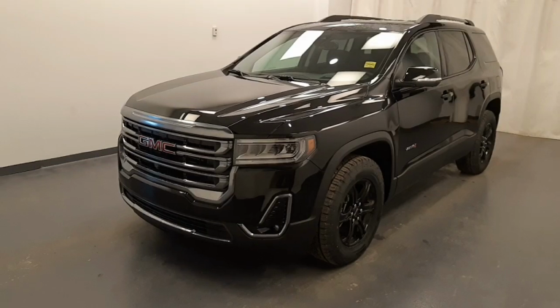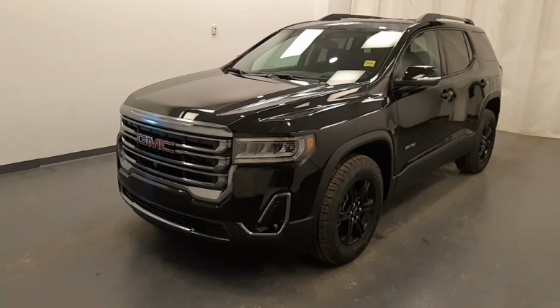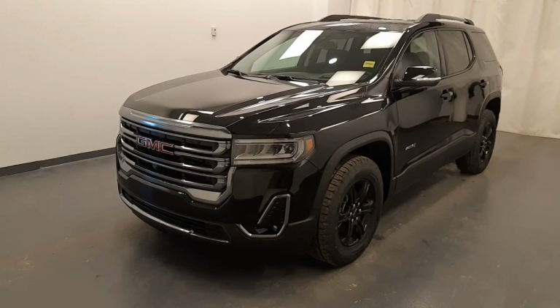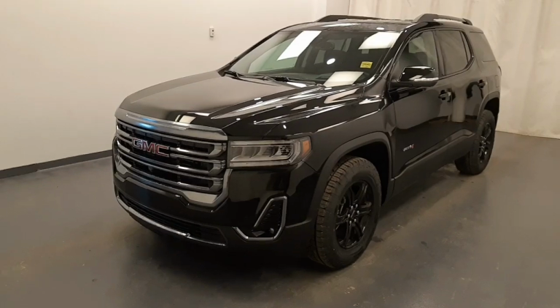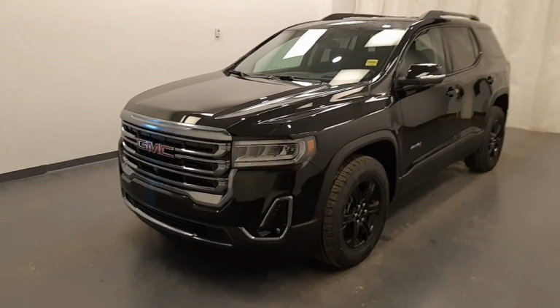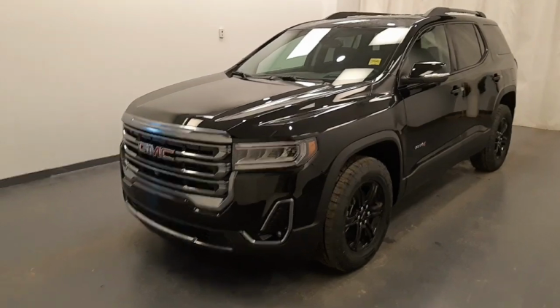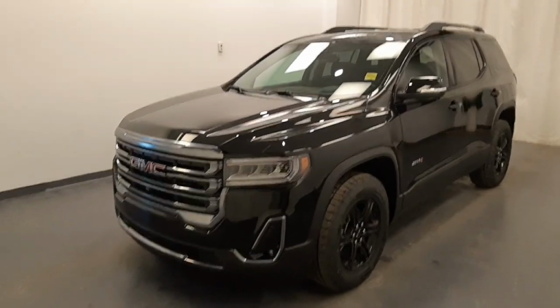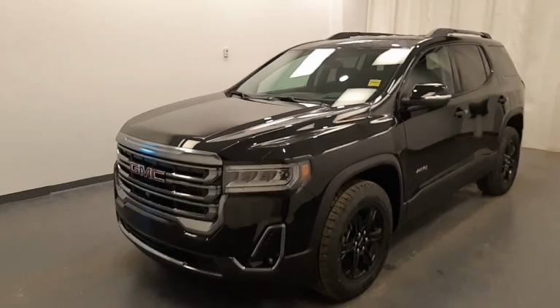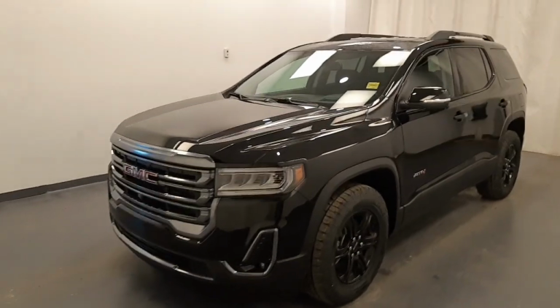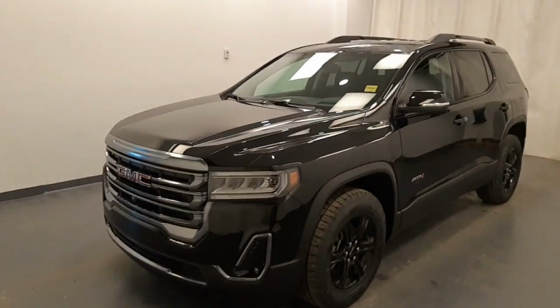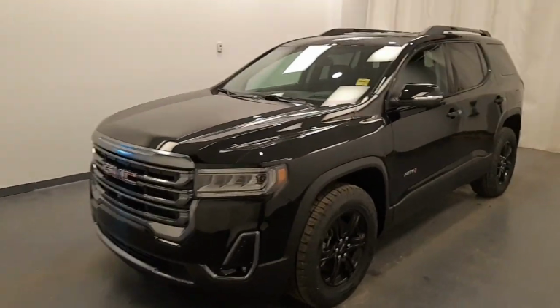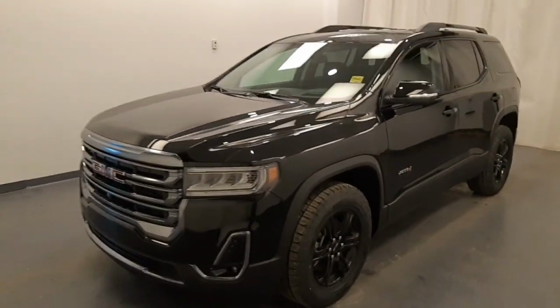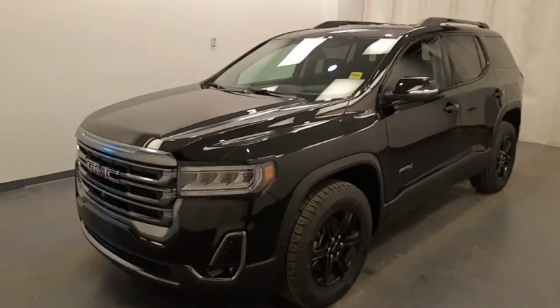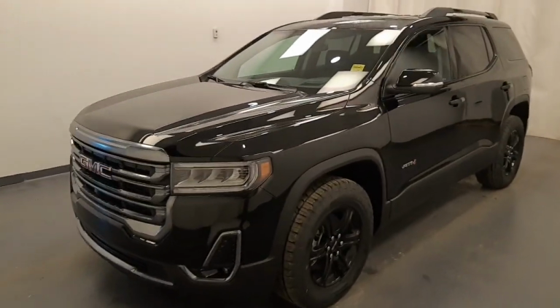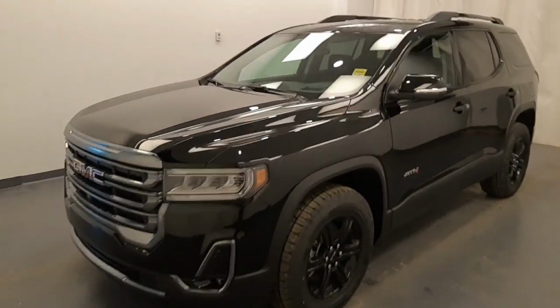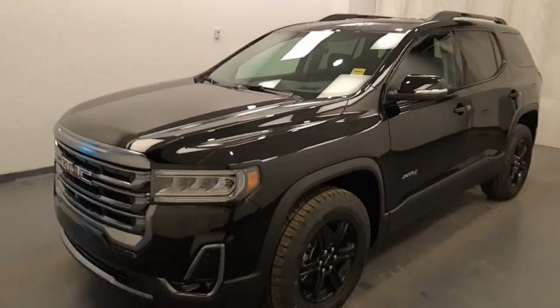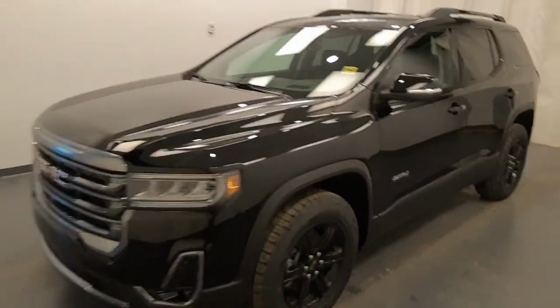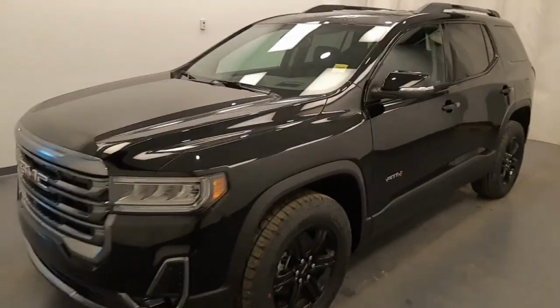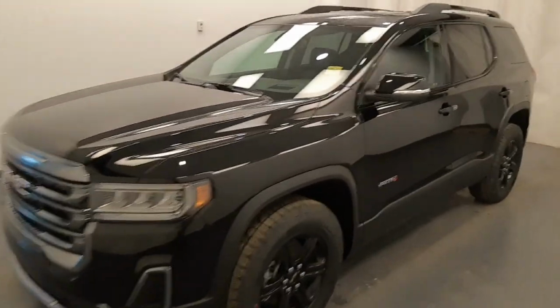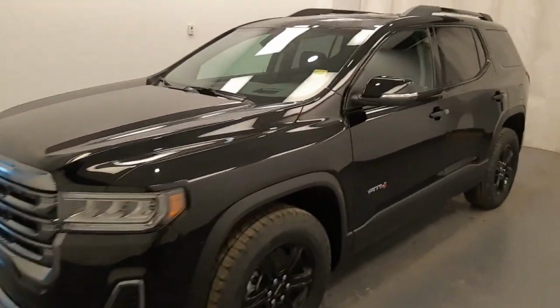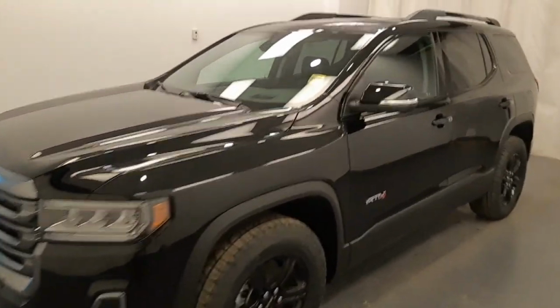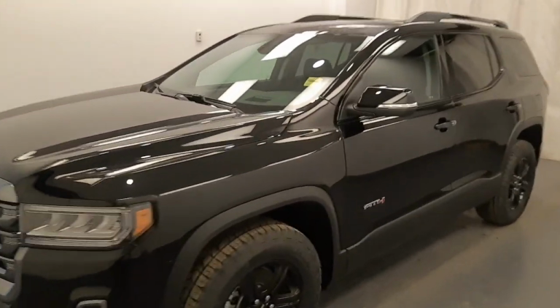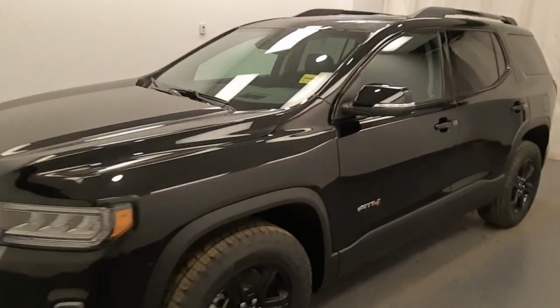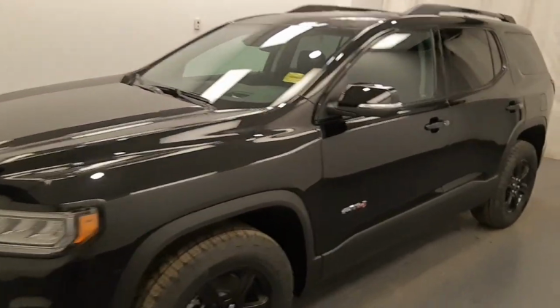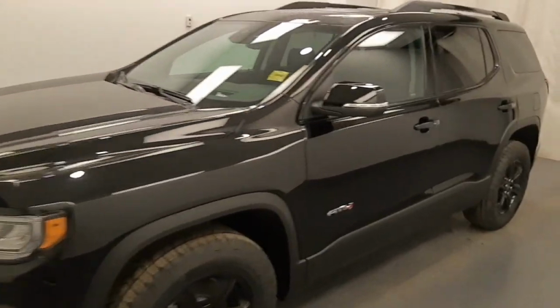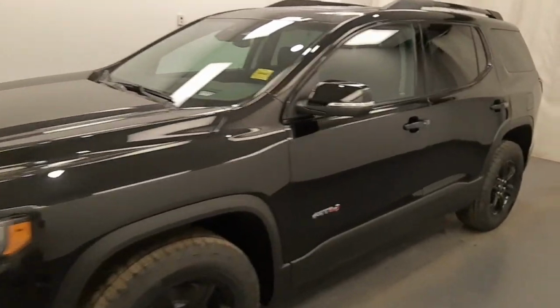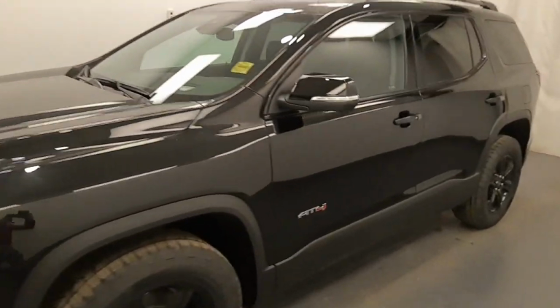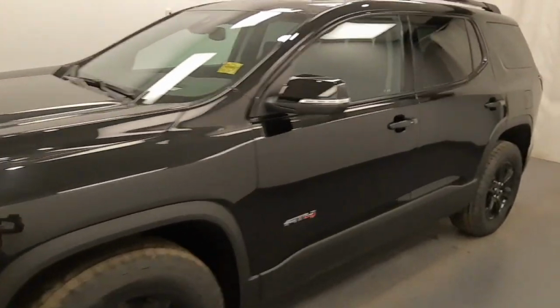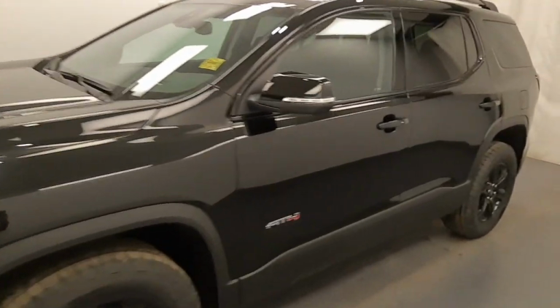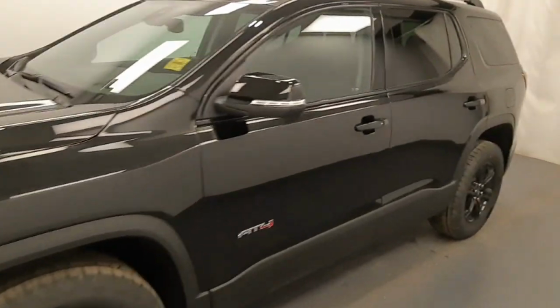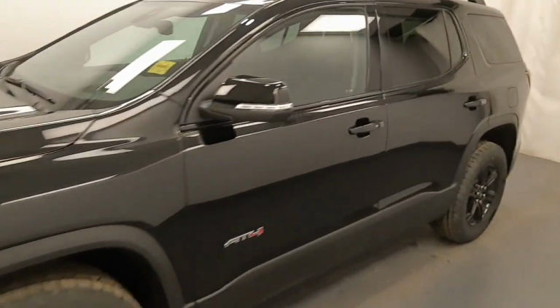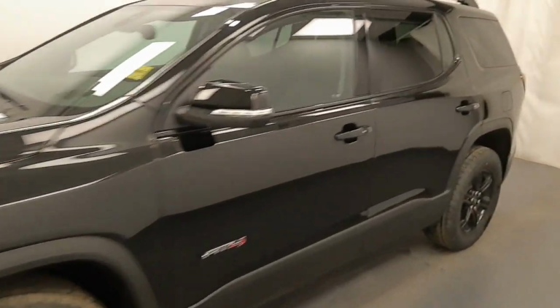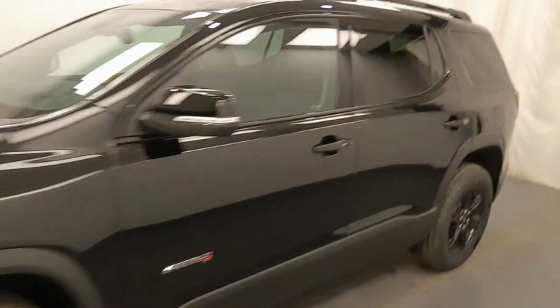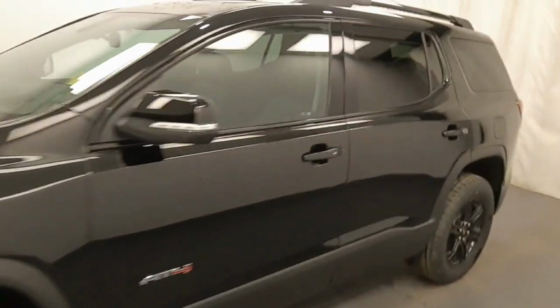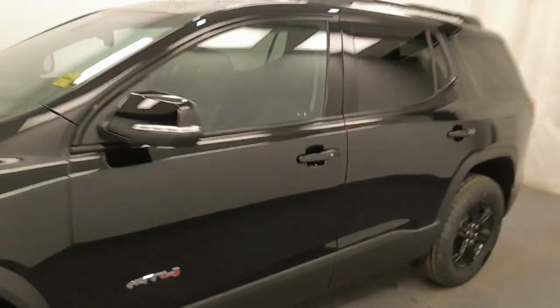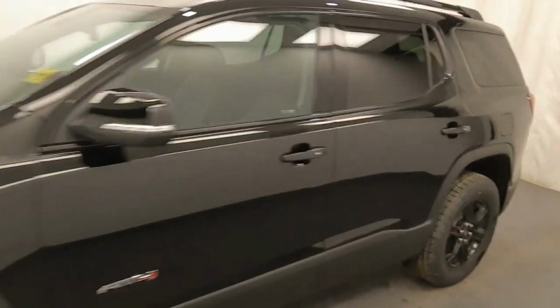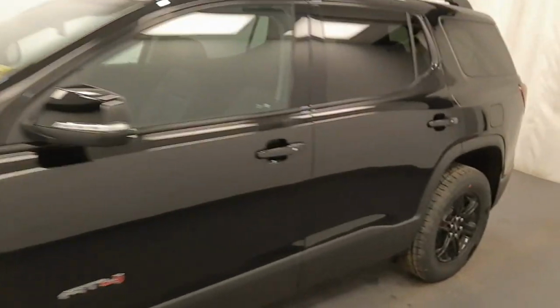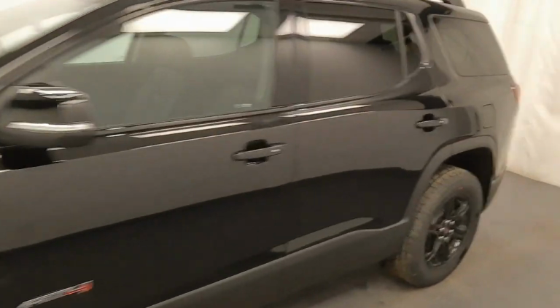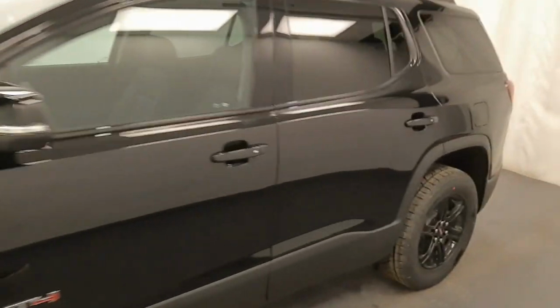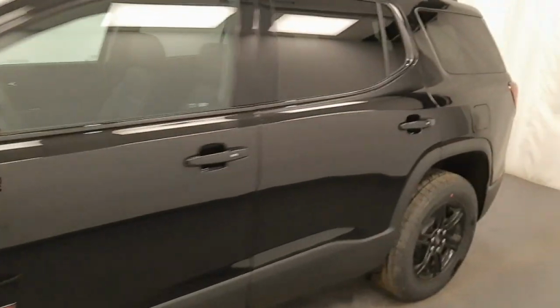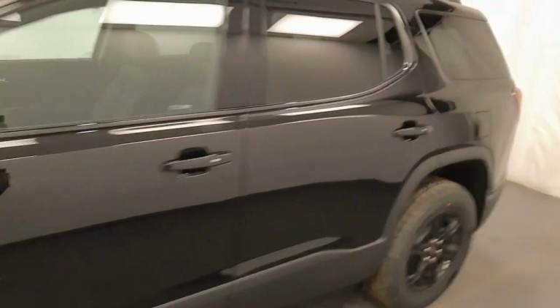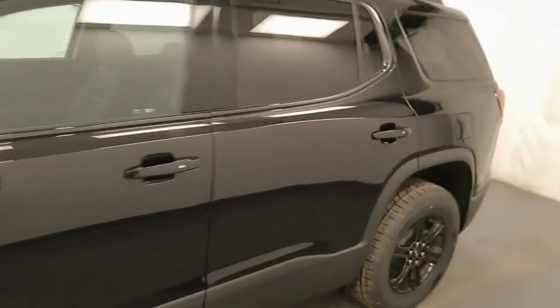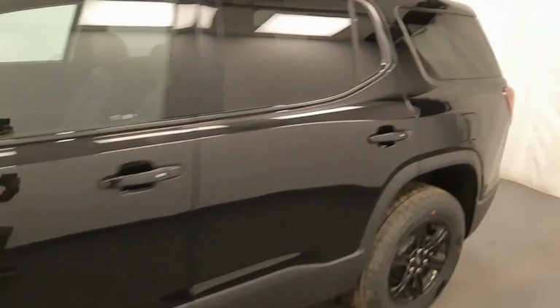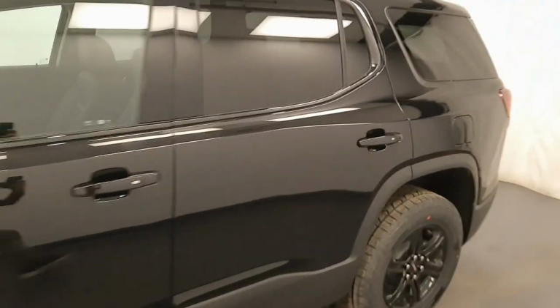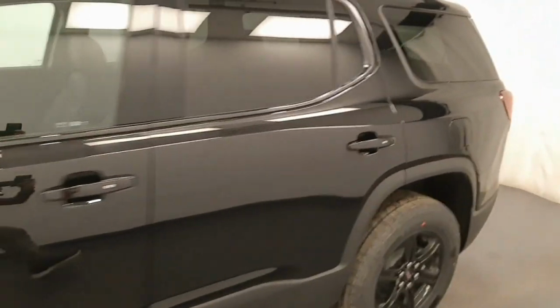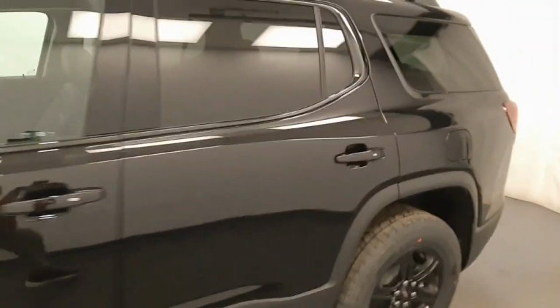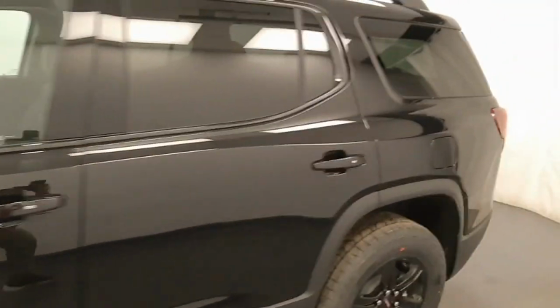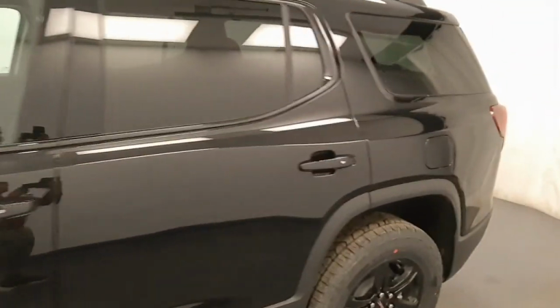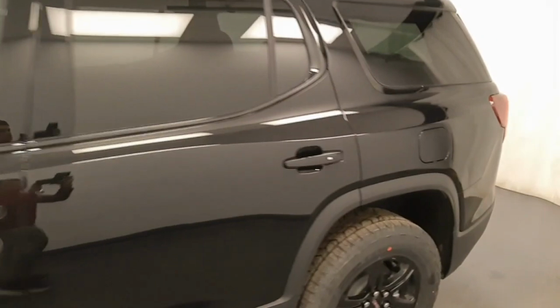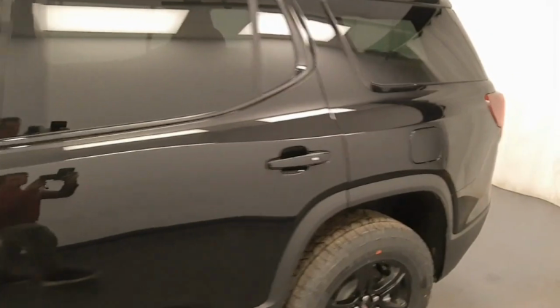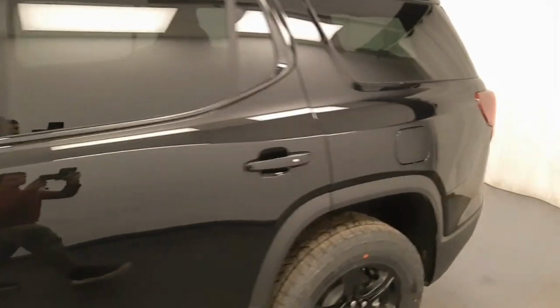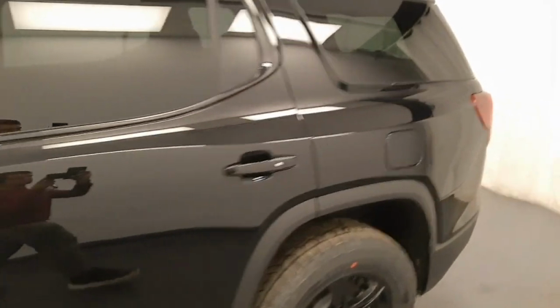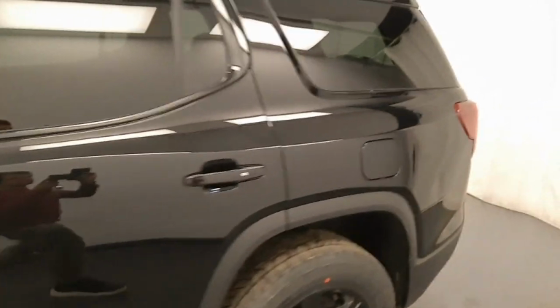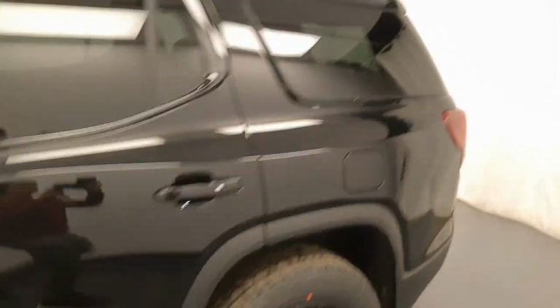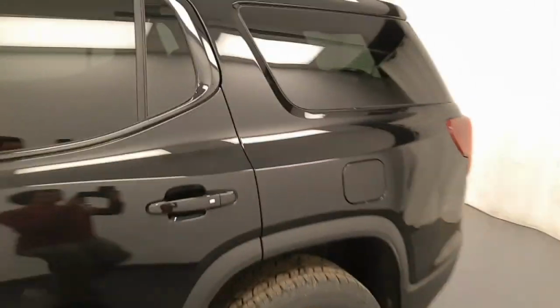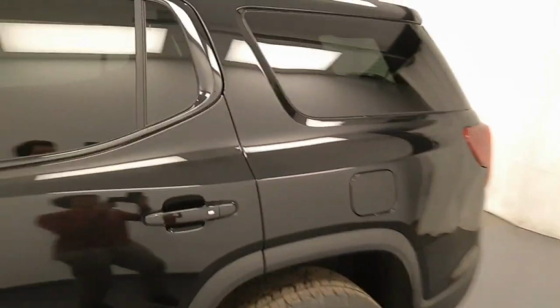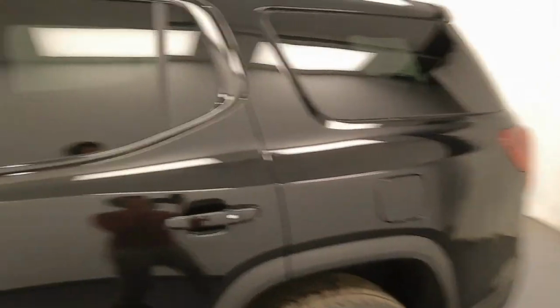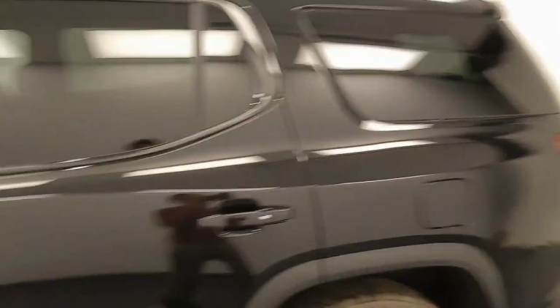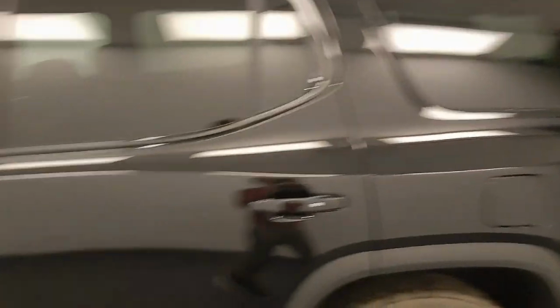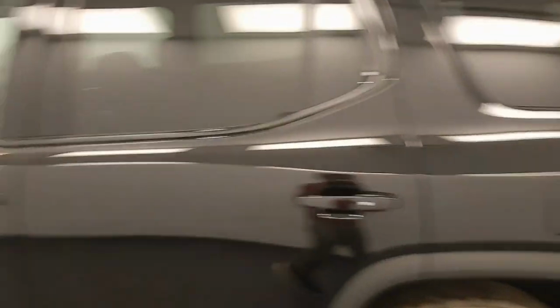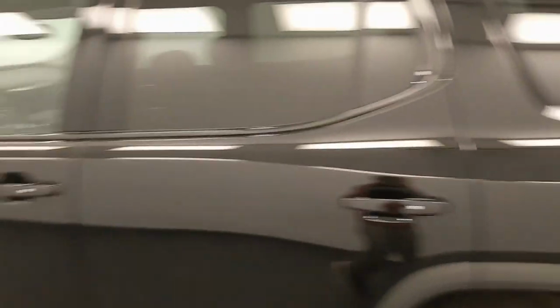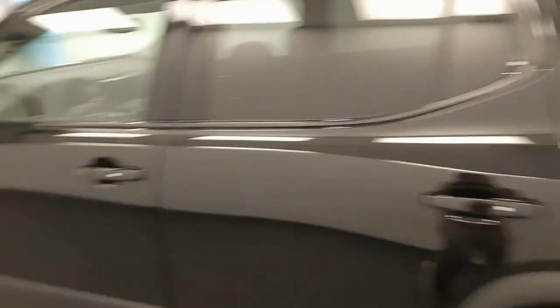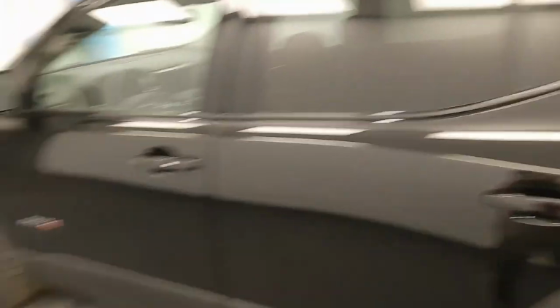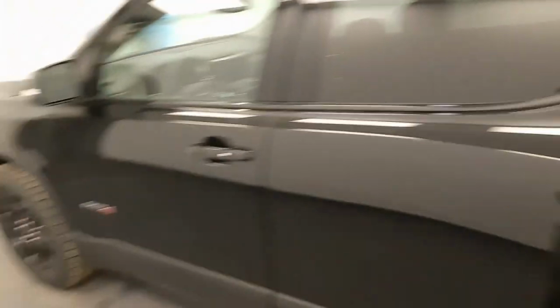We're viewing stock number 244176 on a 2023 GMC Acadia AT4, and our exterior color is black.